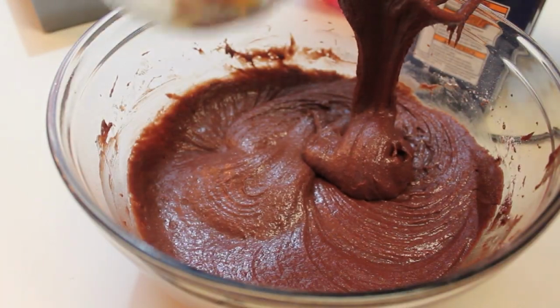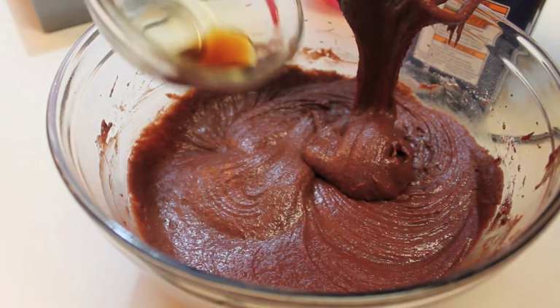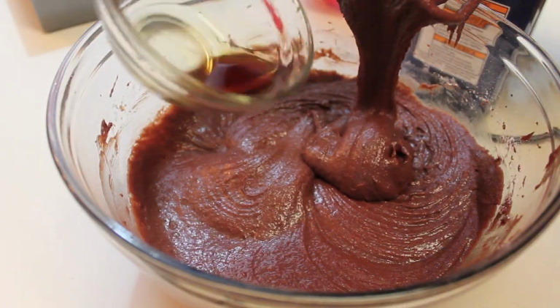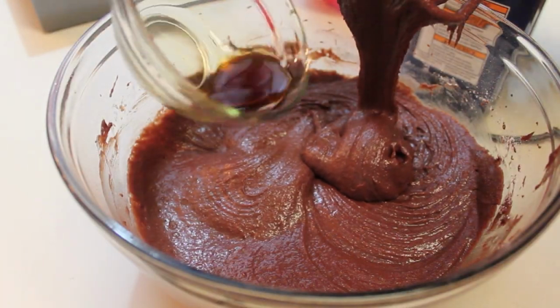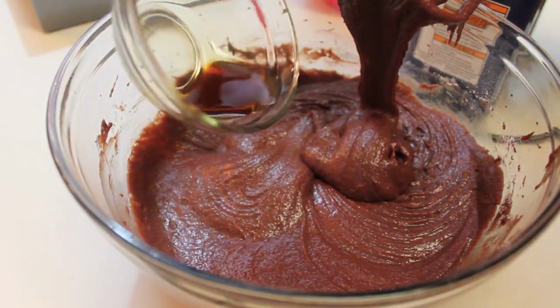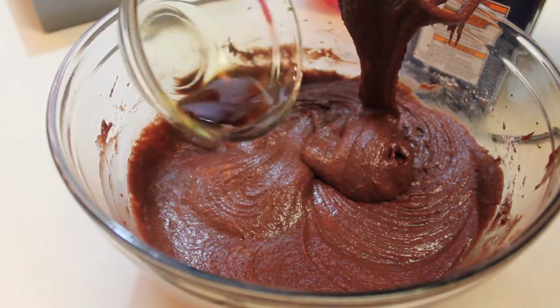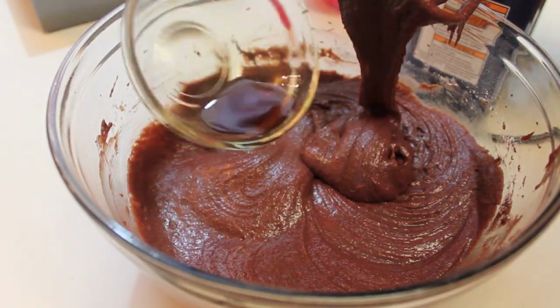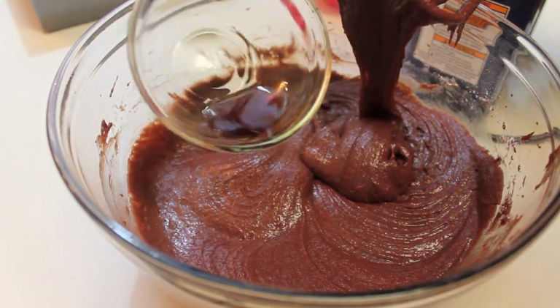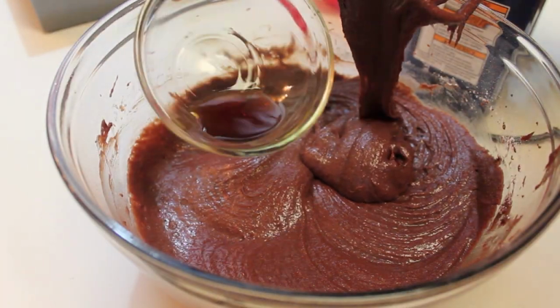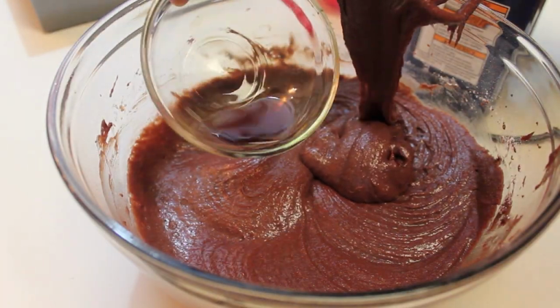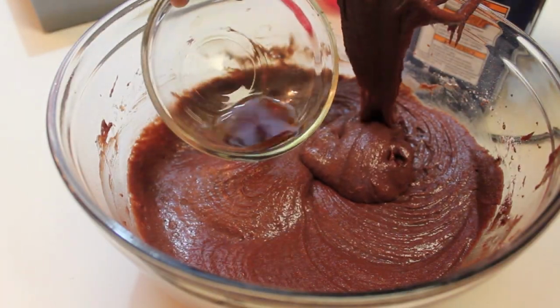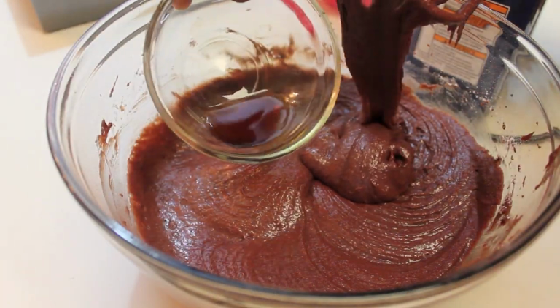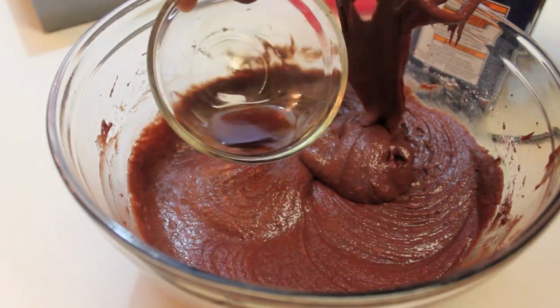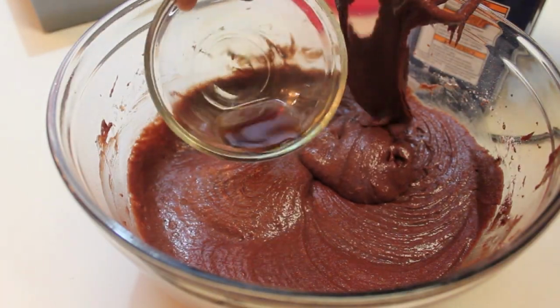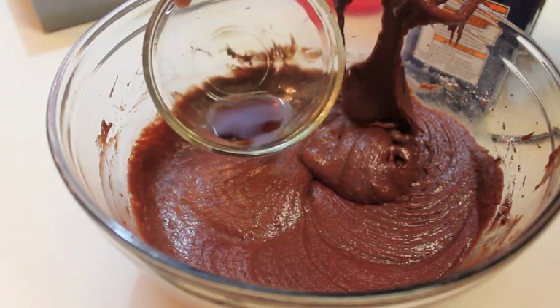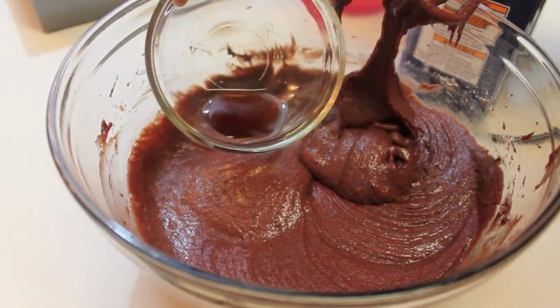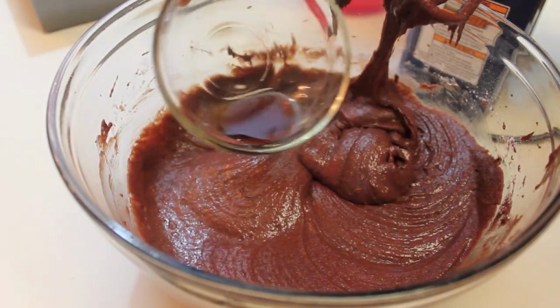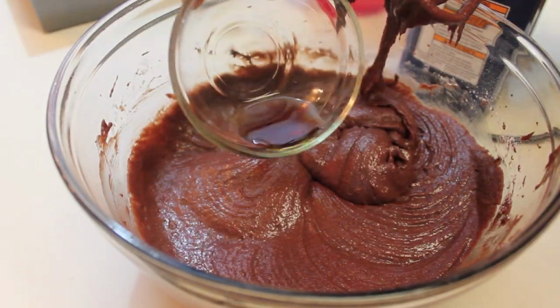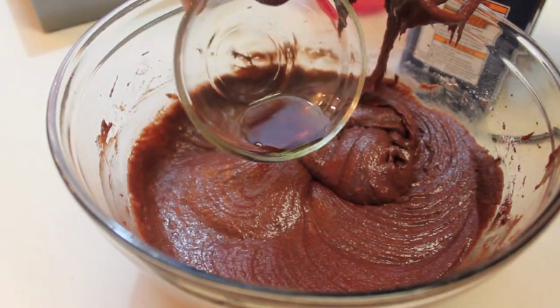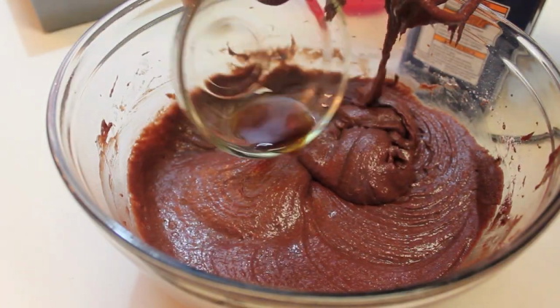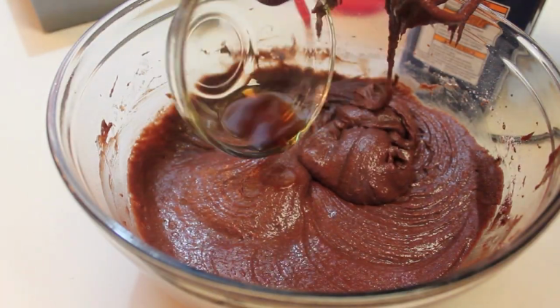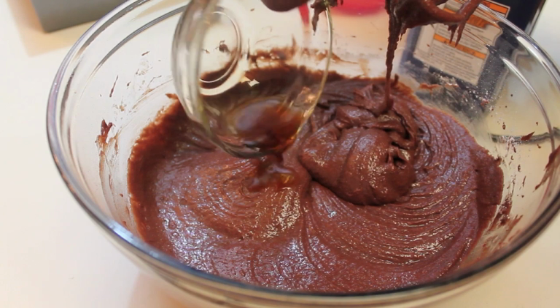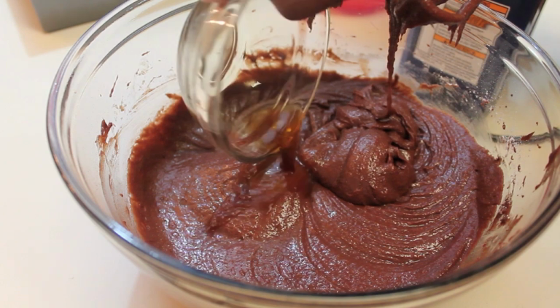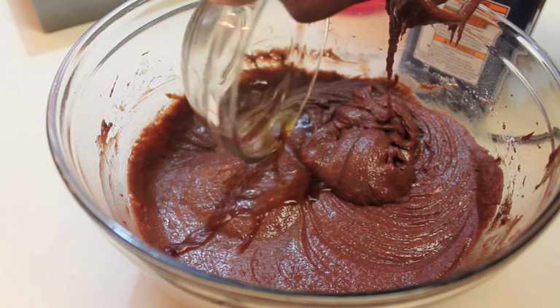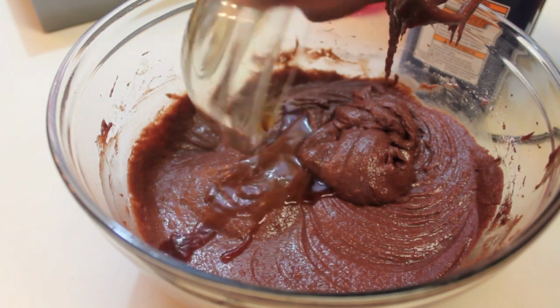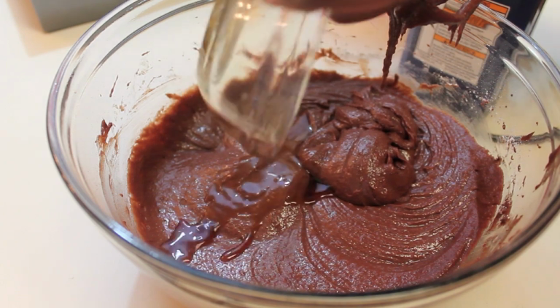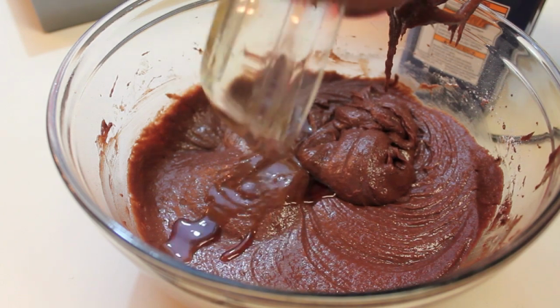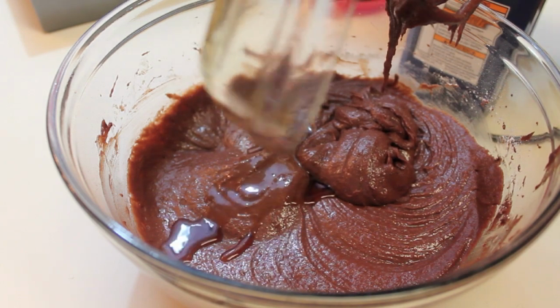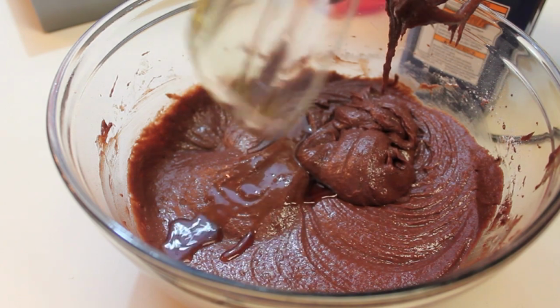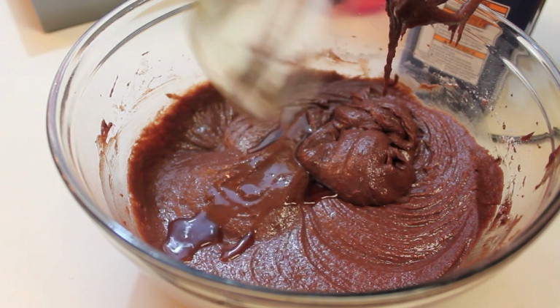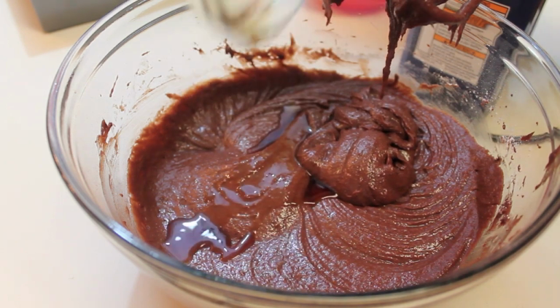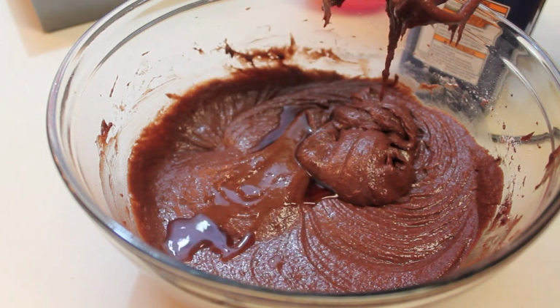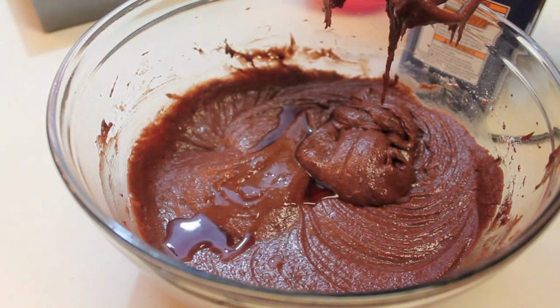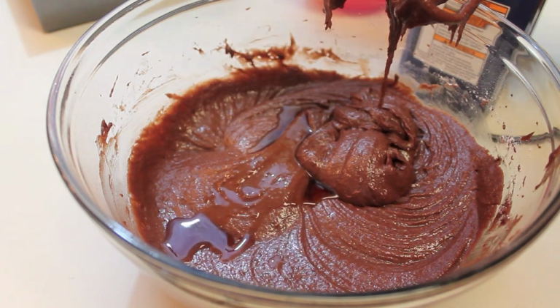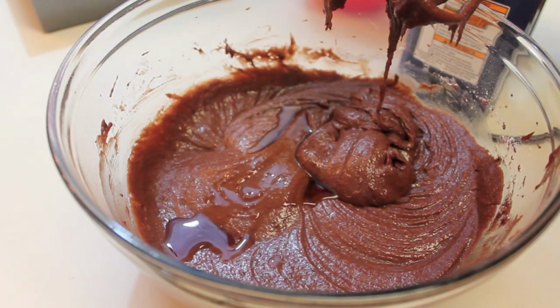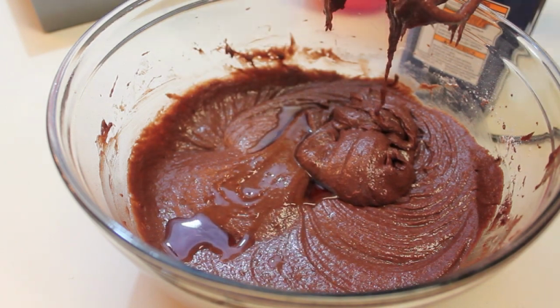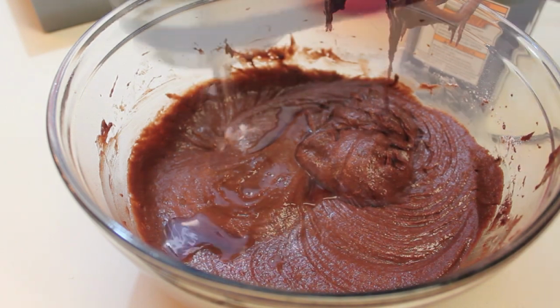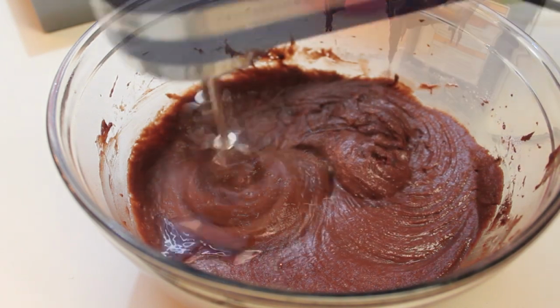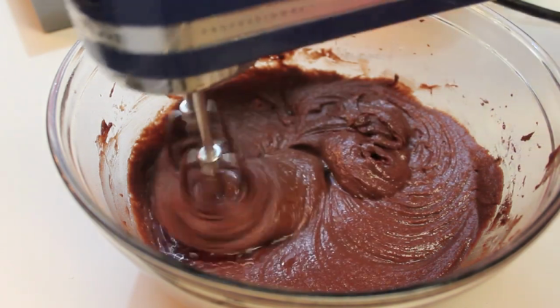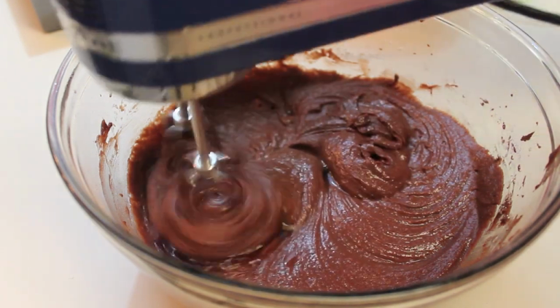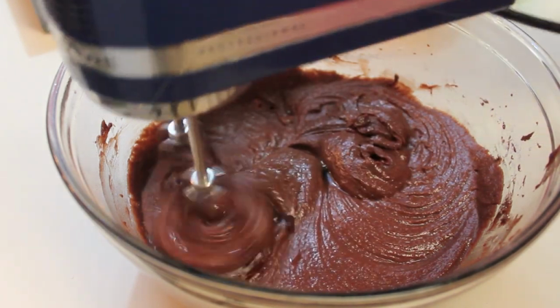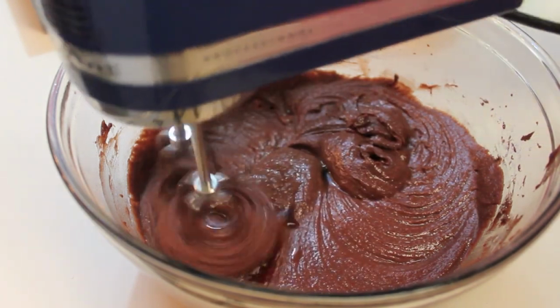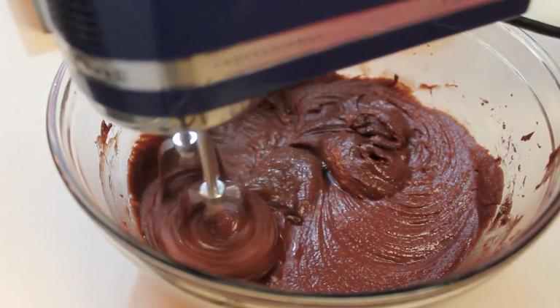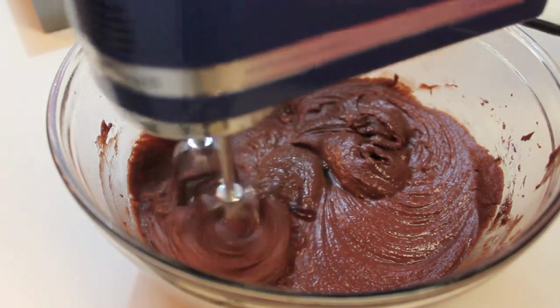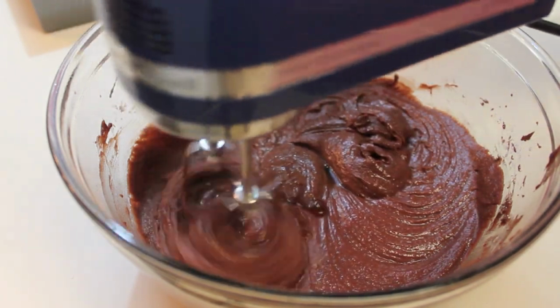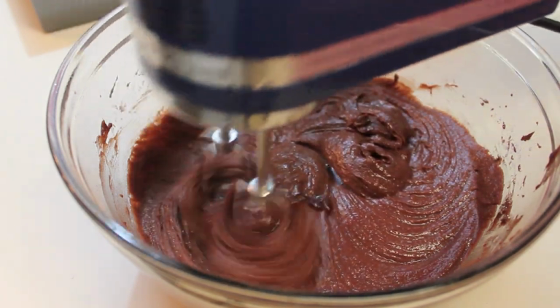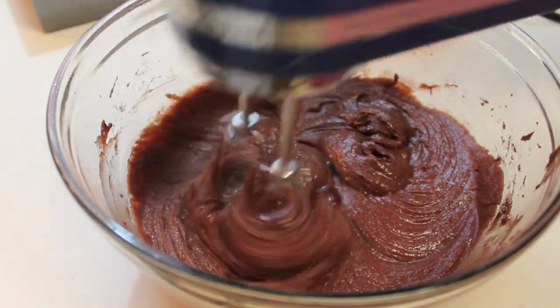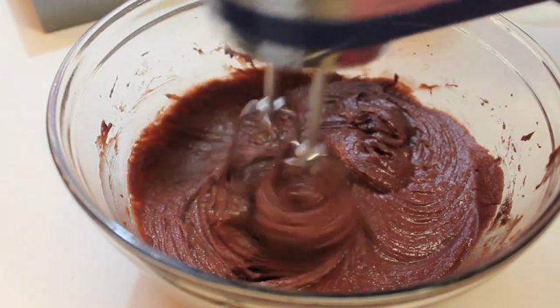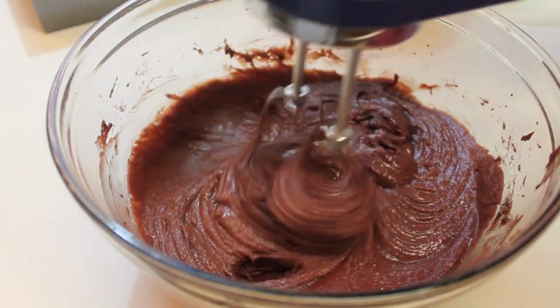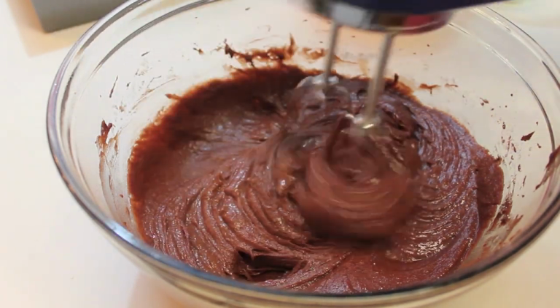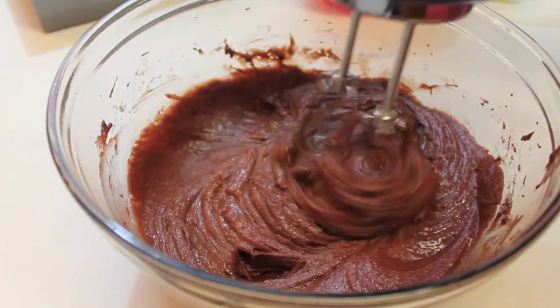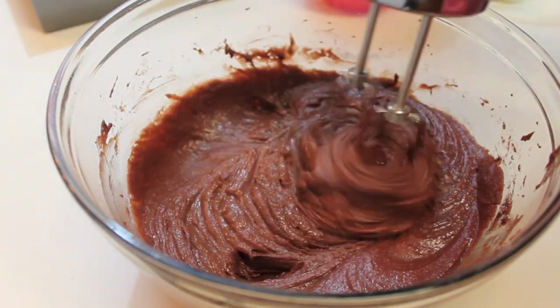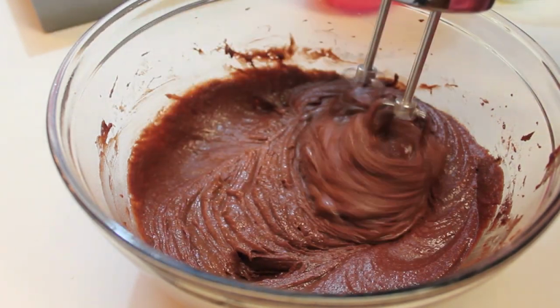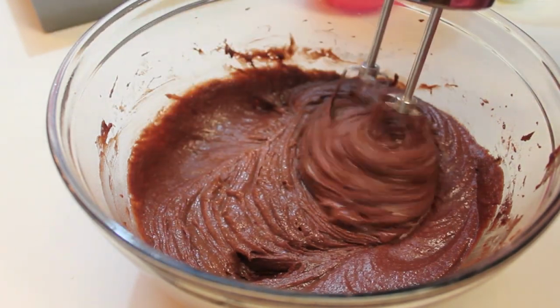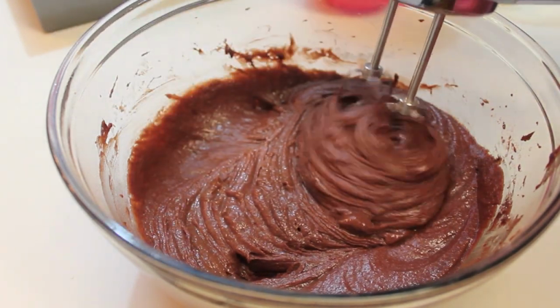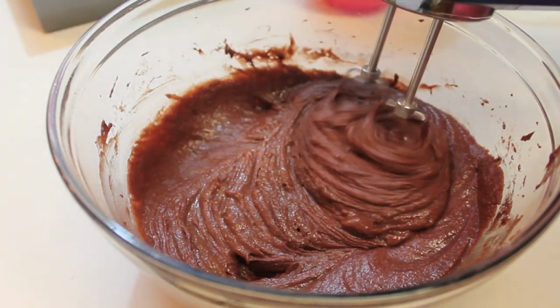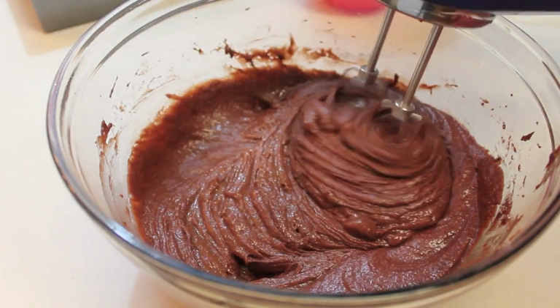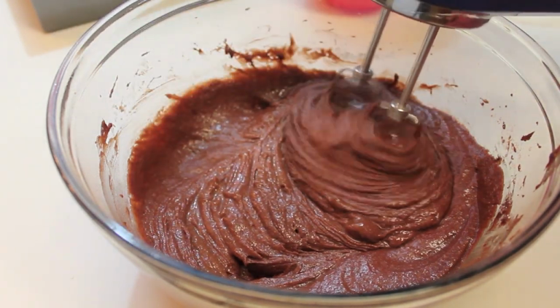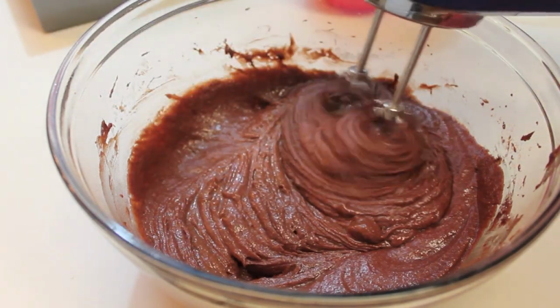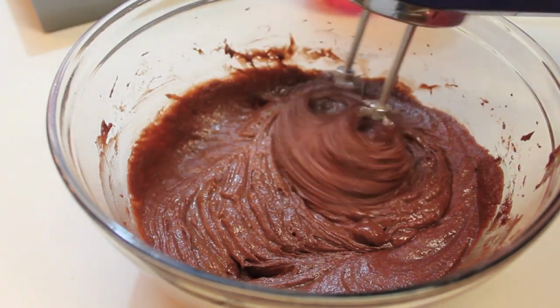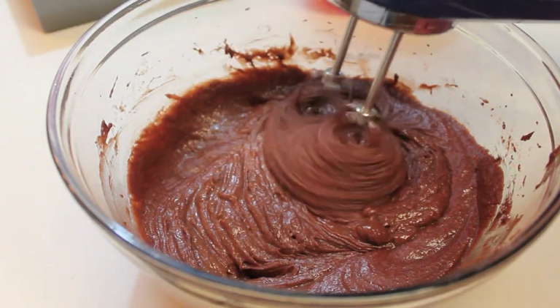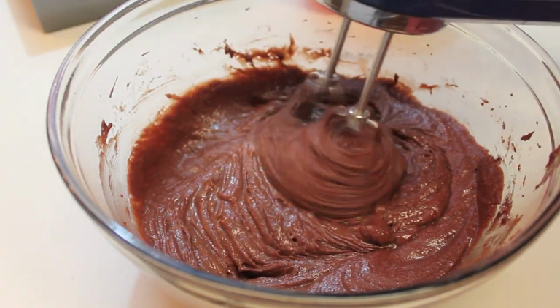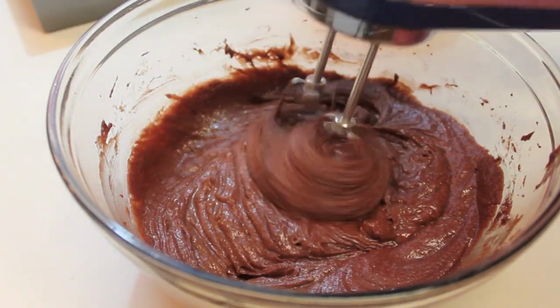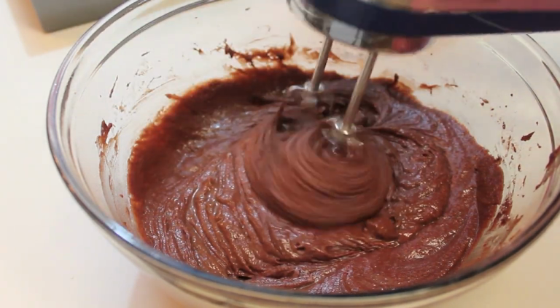Scrape down the edges of your bowl and now we're going to add in our vanilla extract. That's the last ingredient — we're going to mix it until everything is throughout.